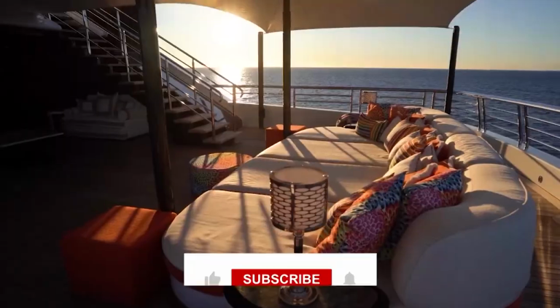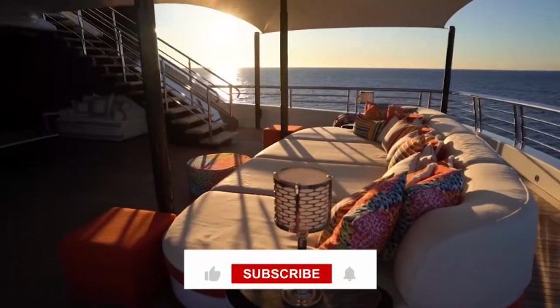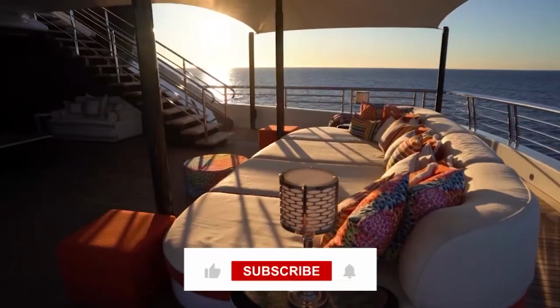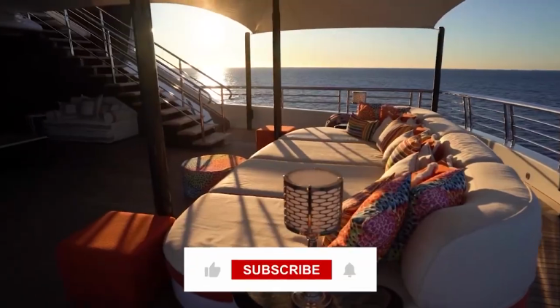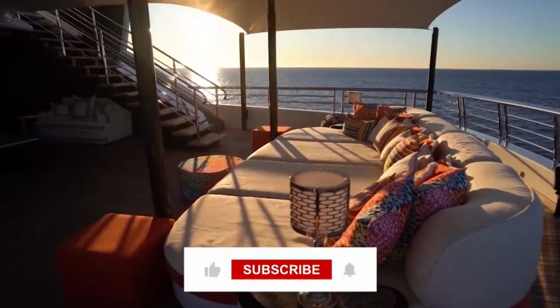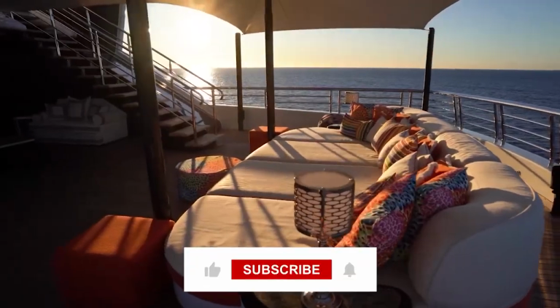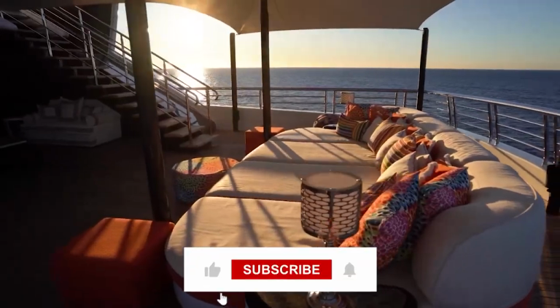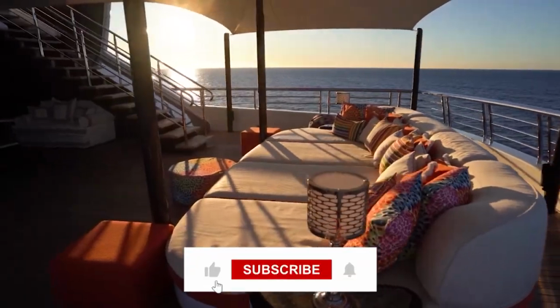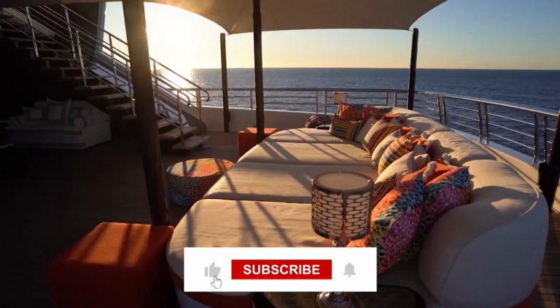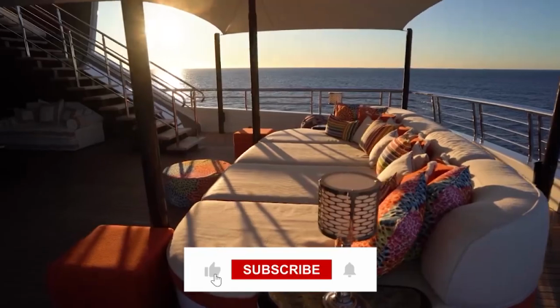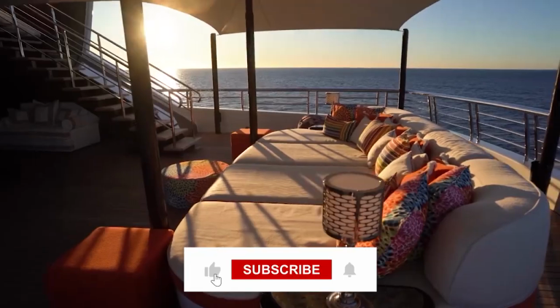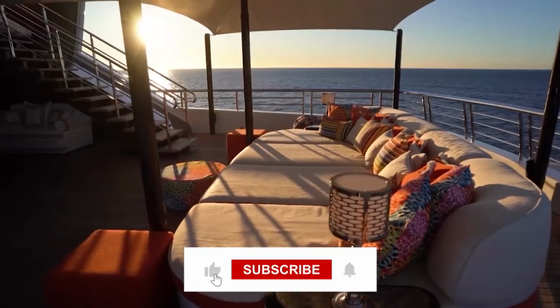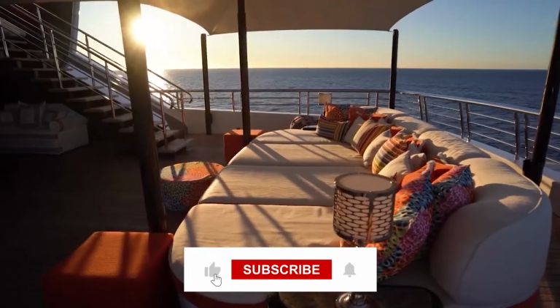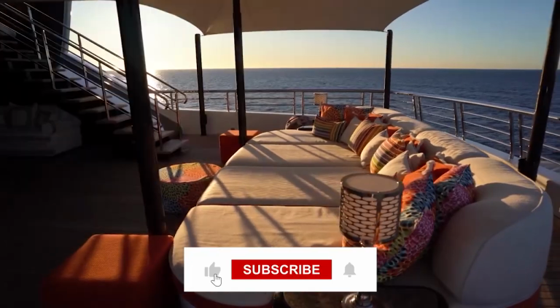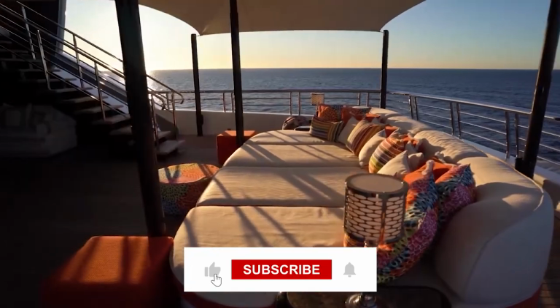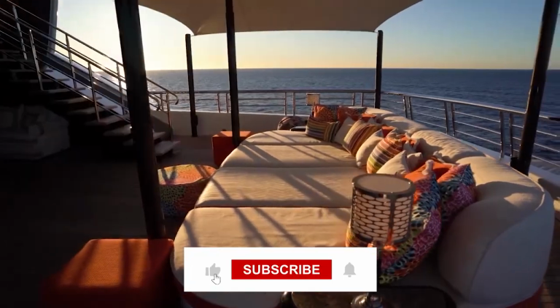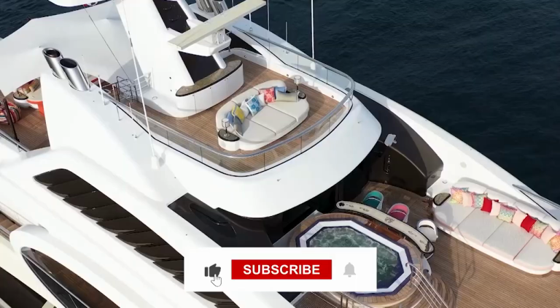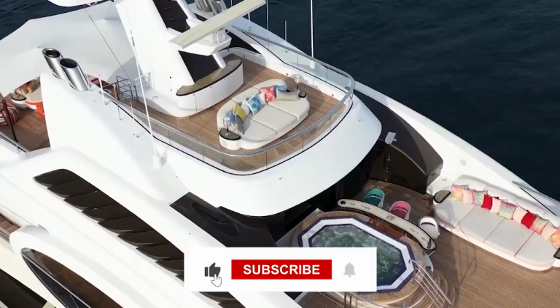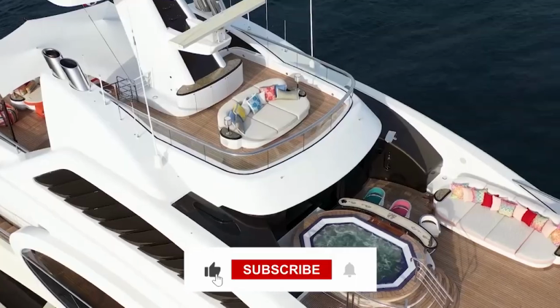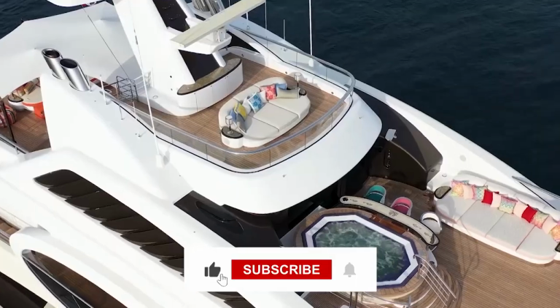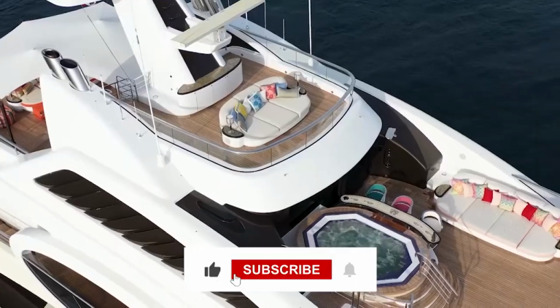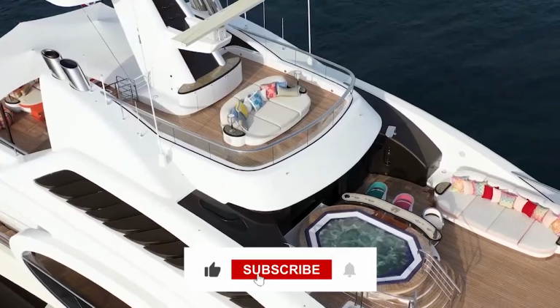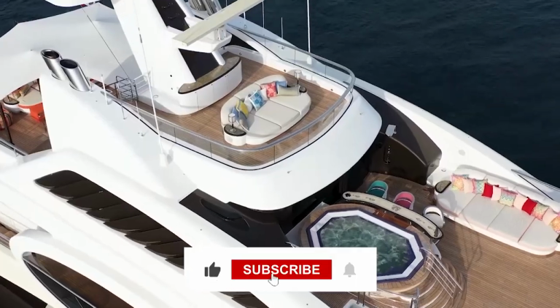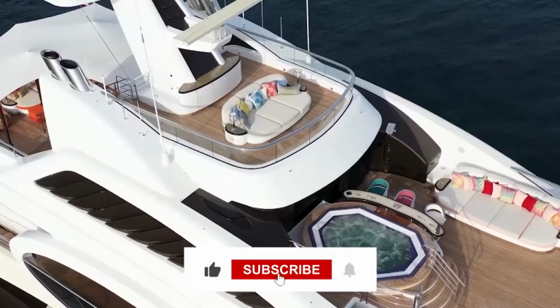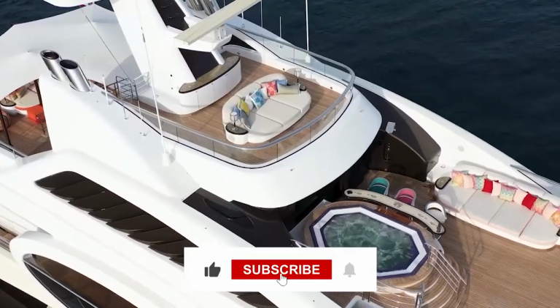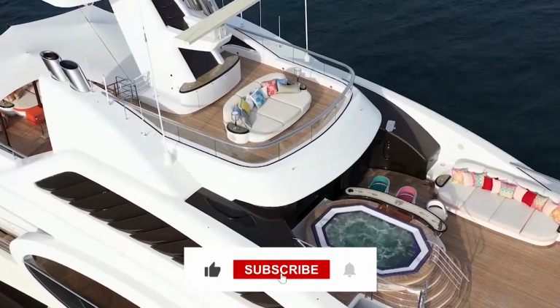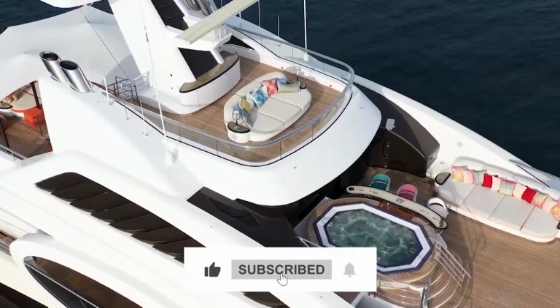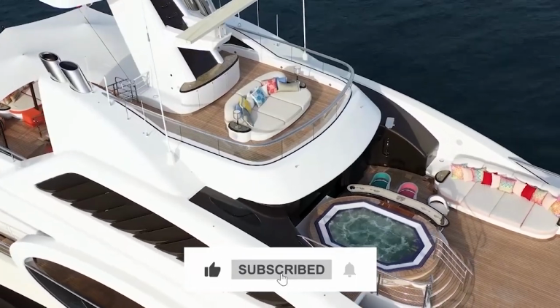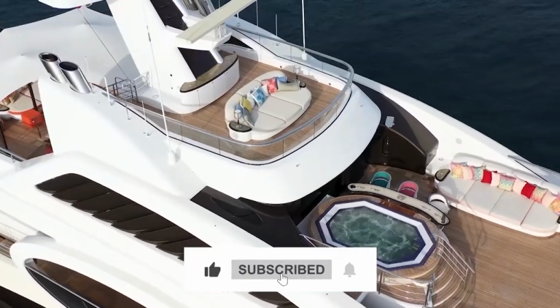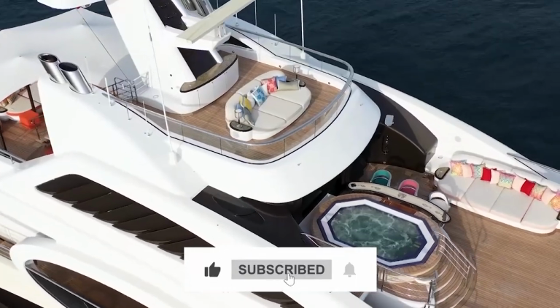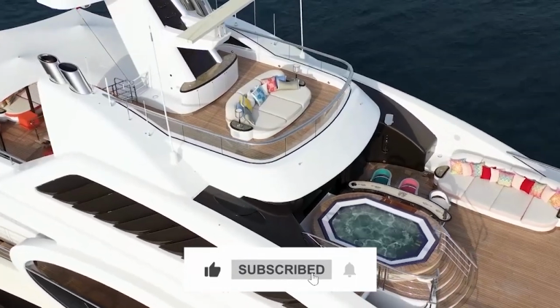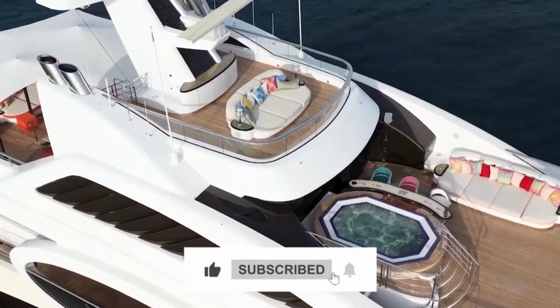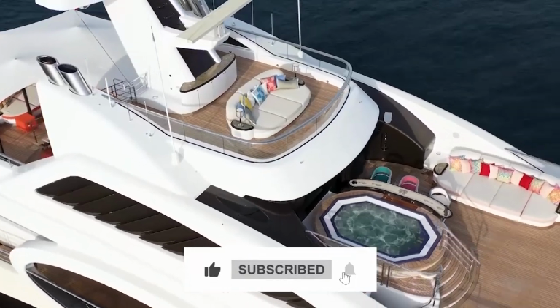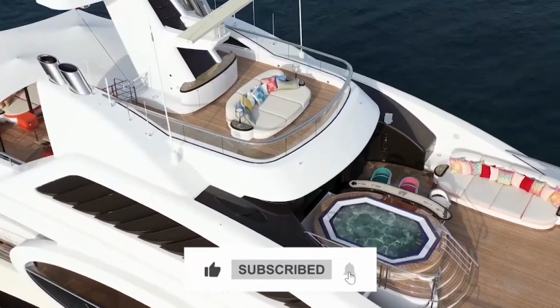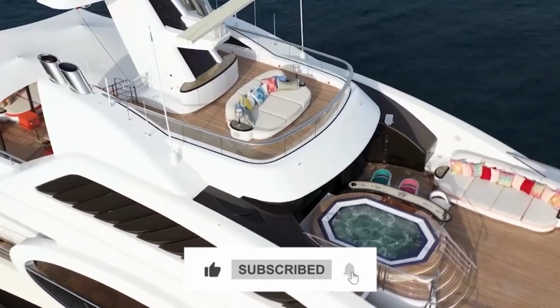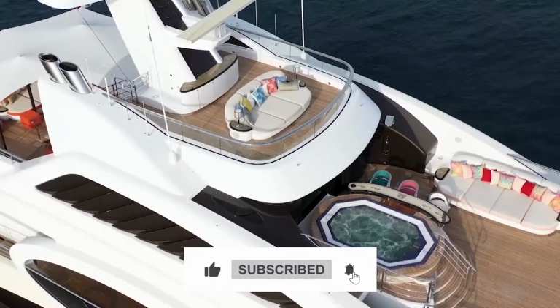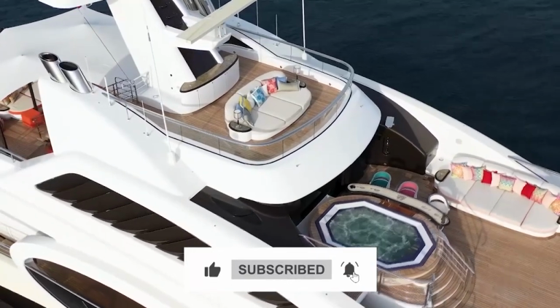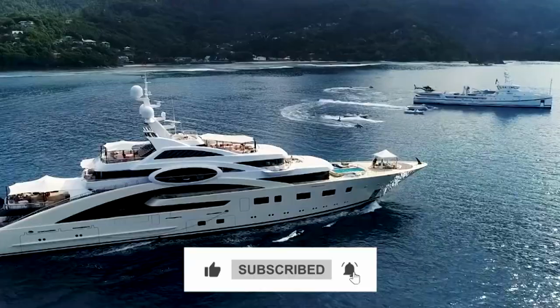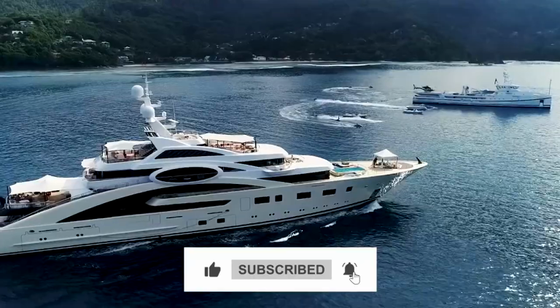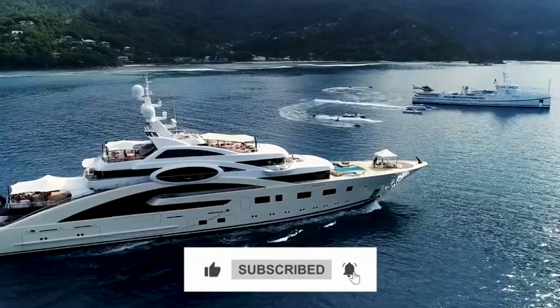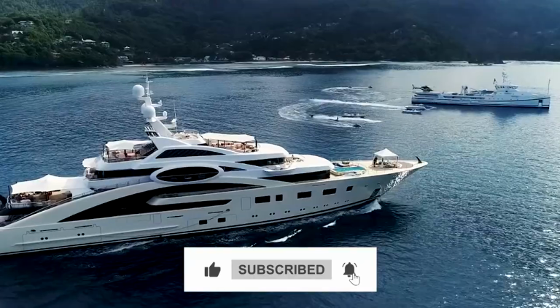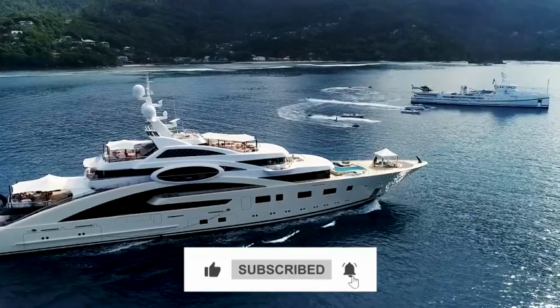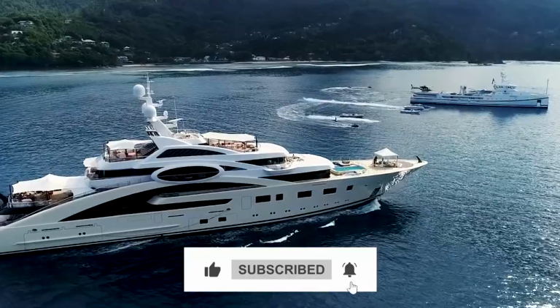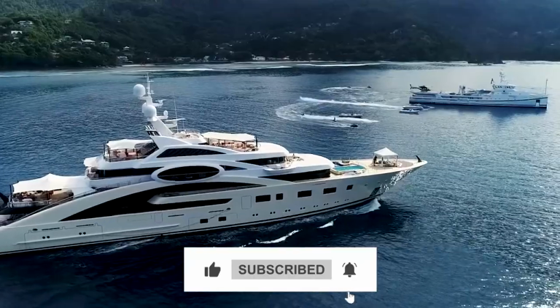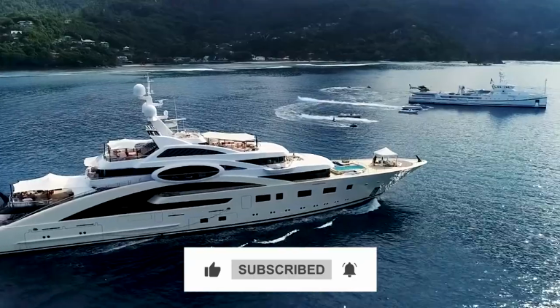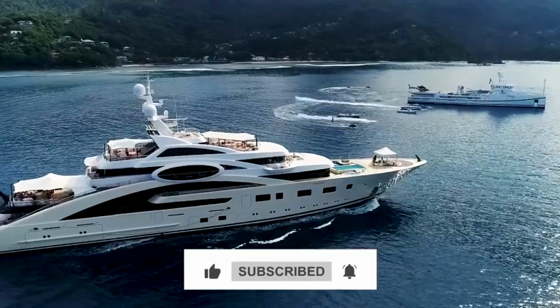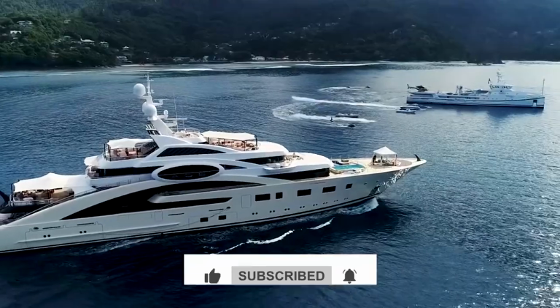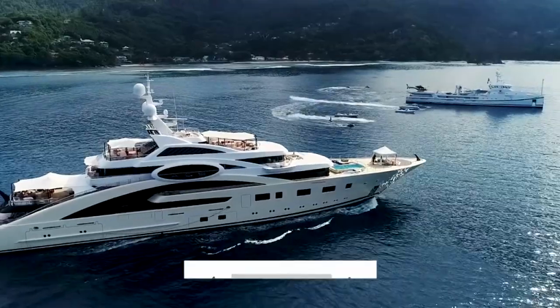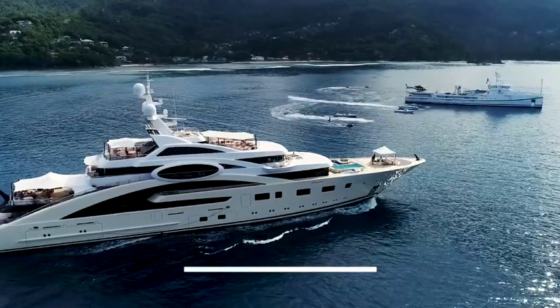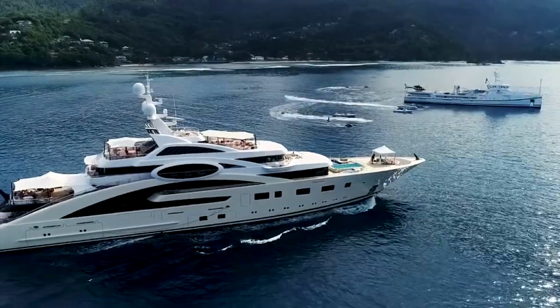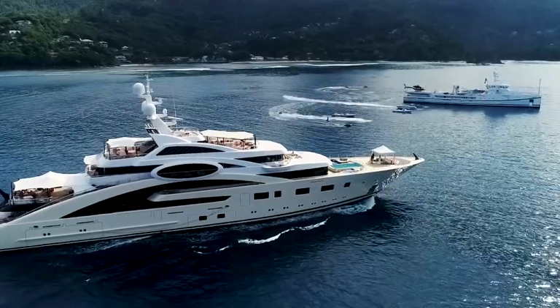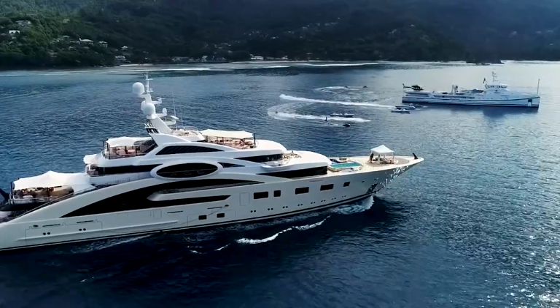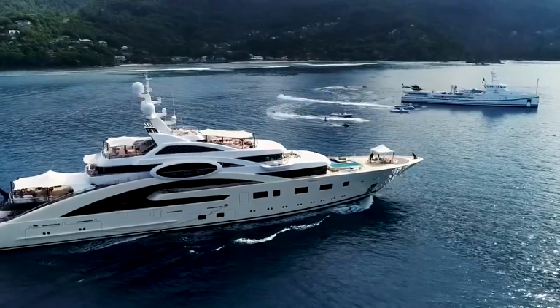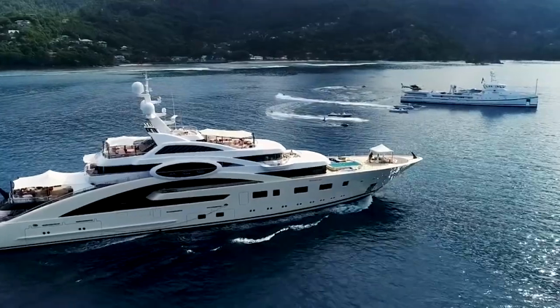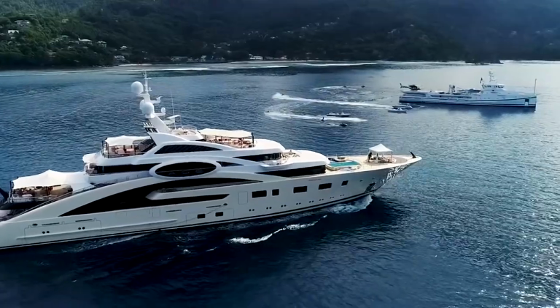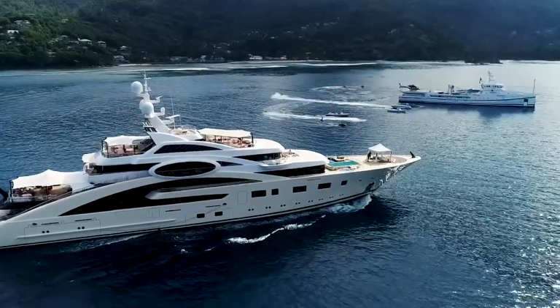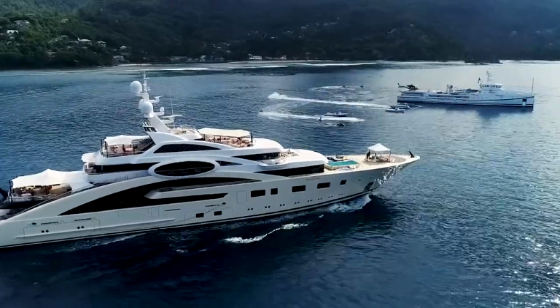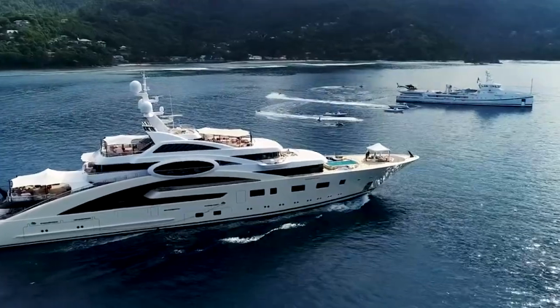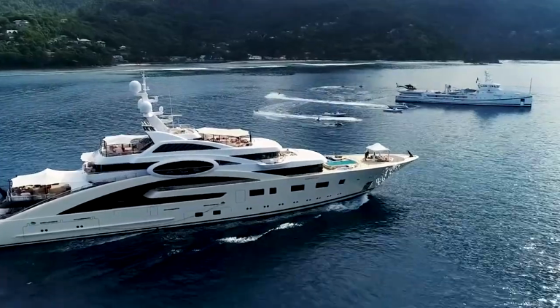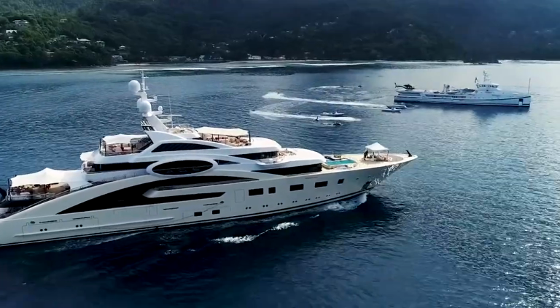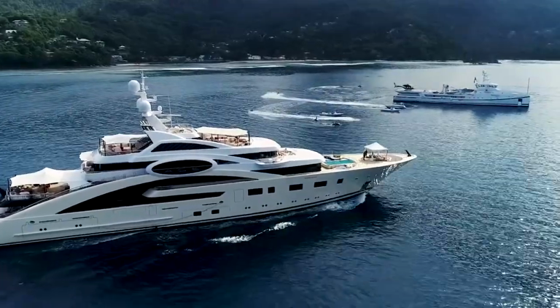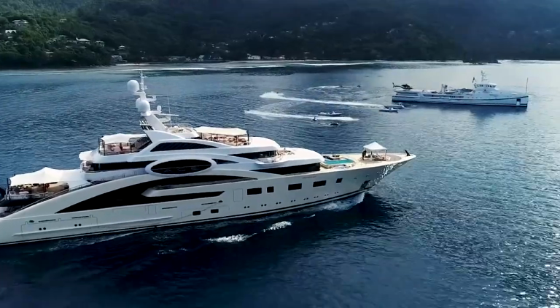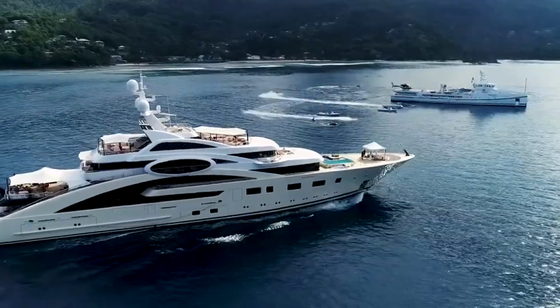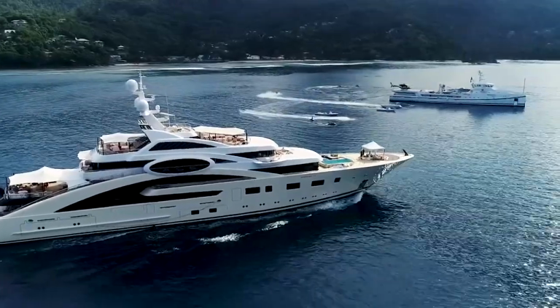Click on this video right here to view more amazing videos about luxury super yachts and amazing flying machines.